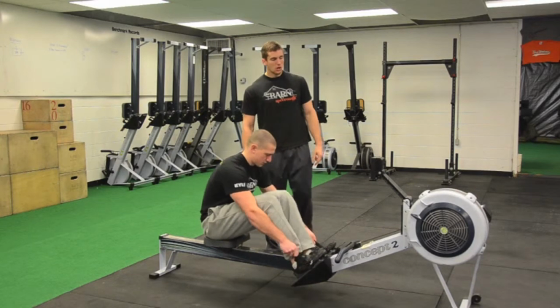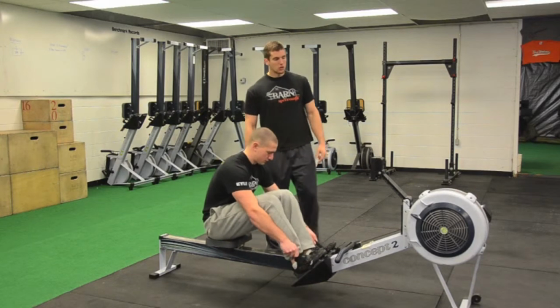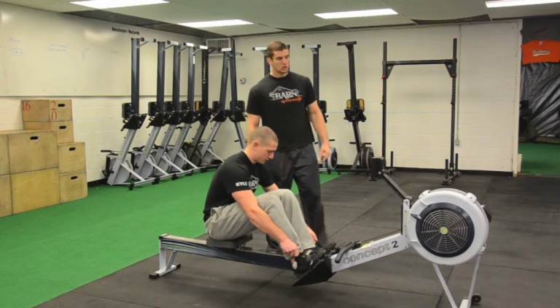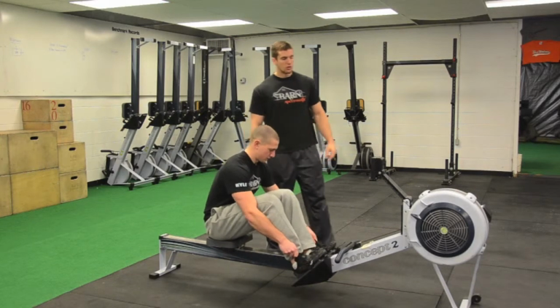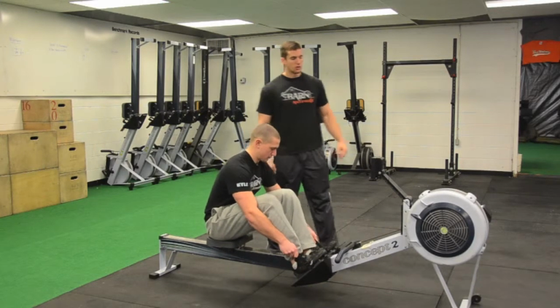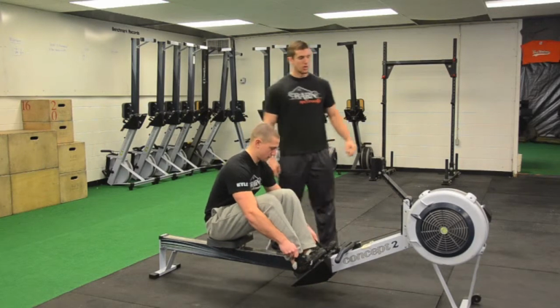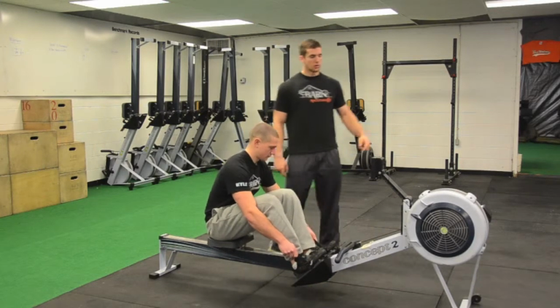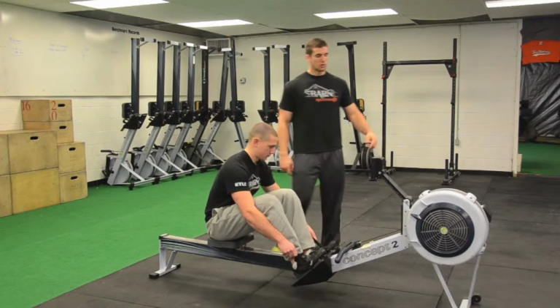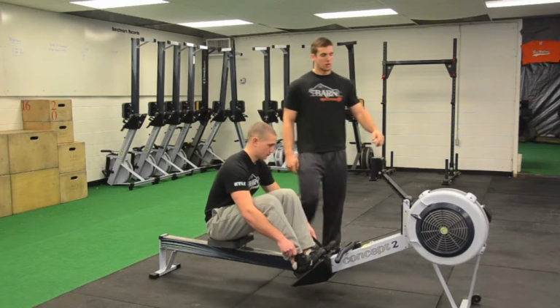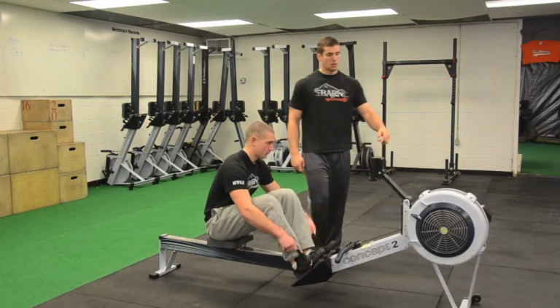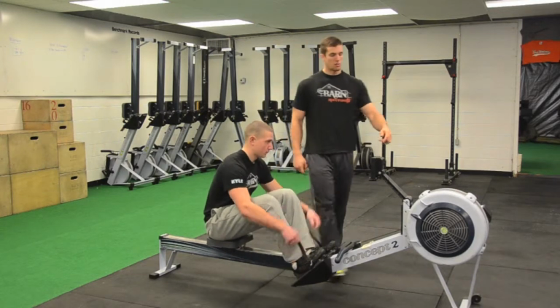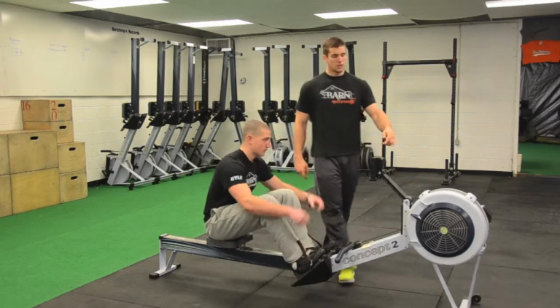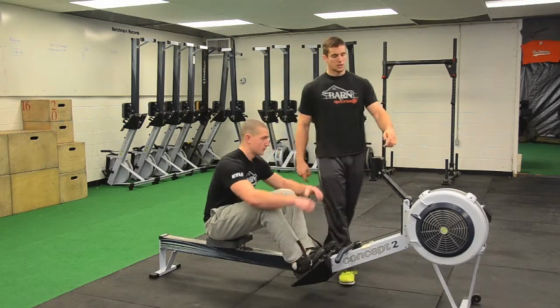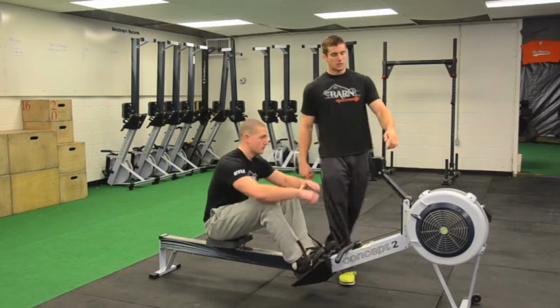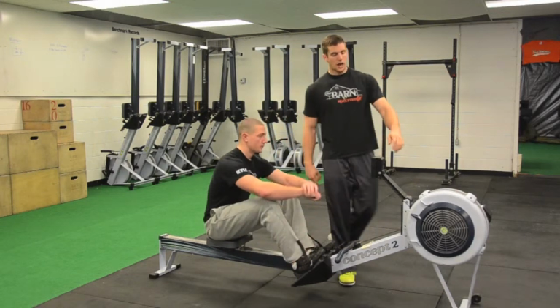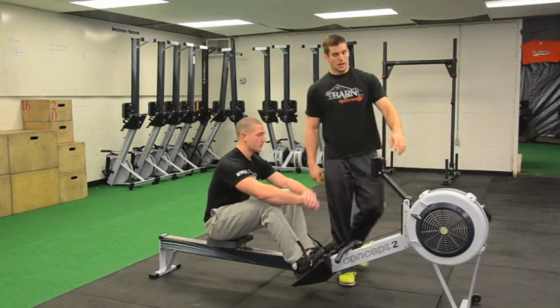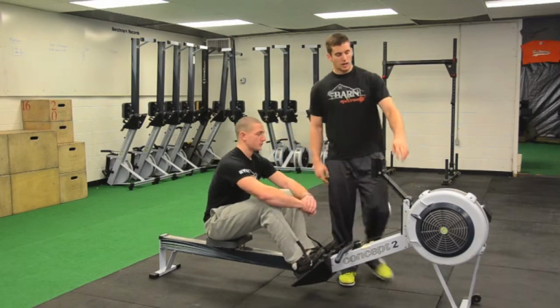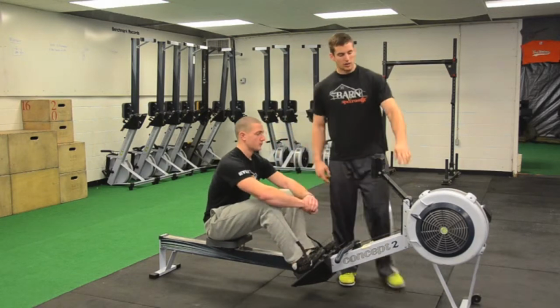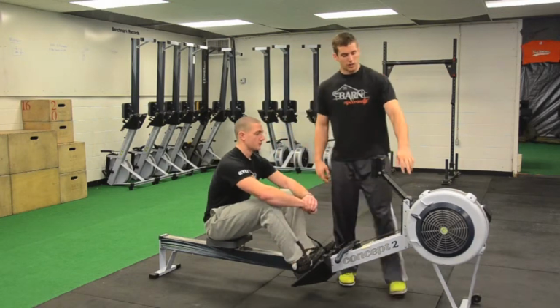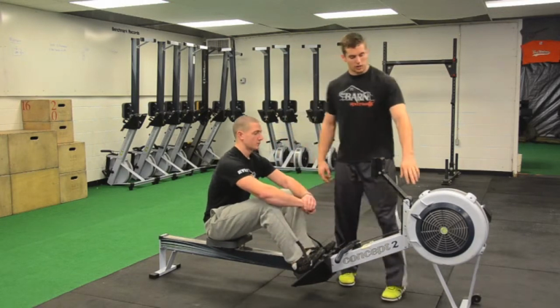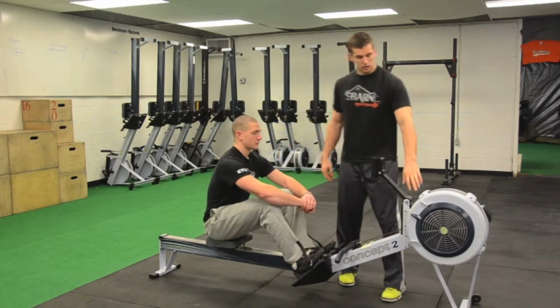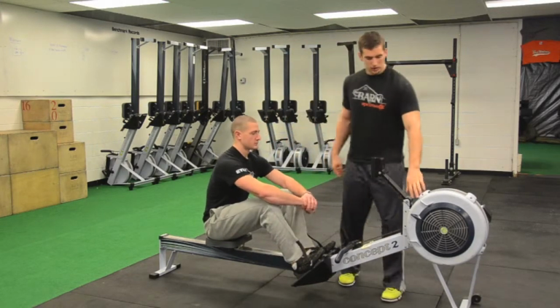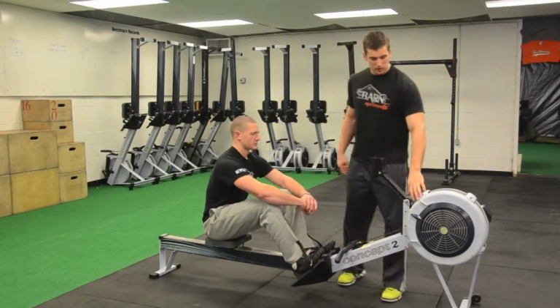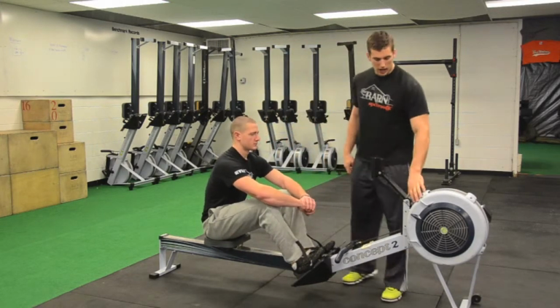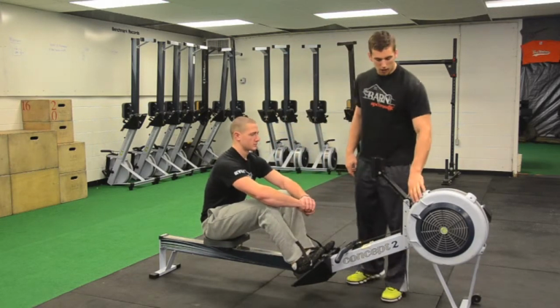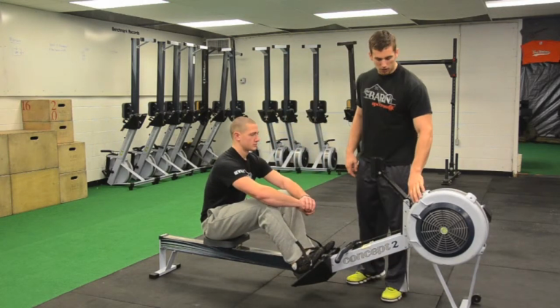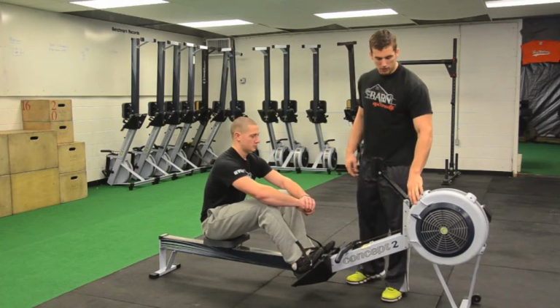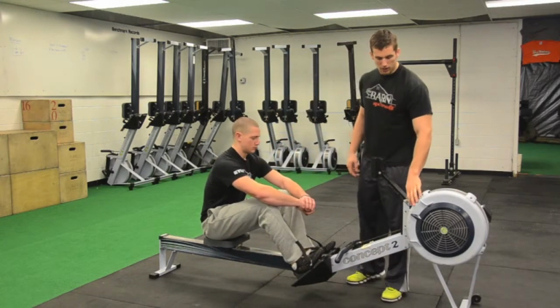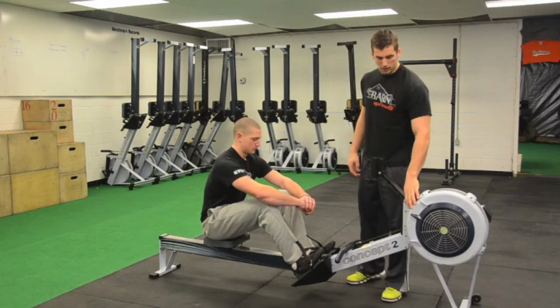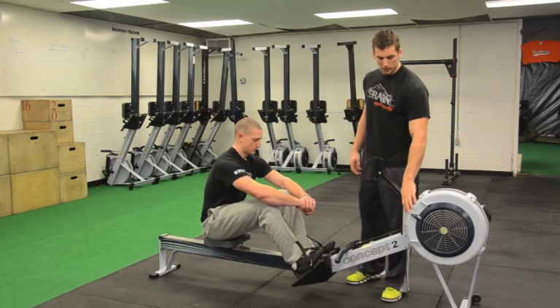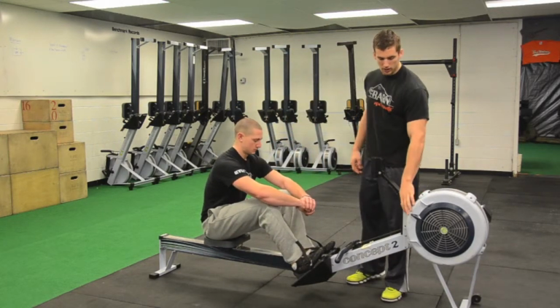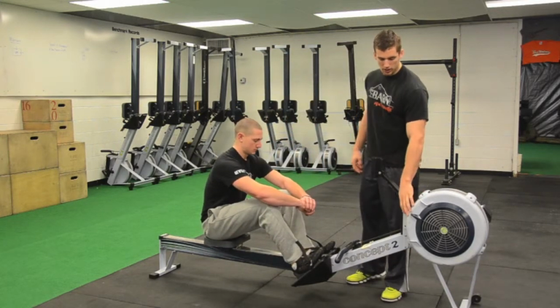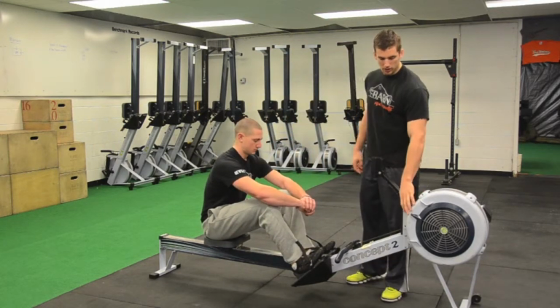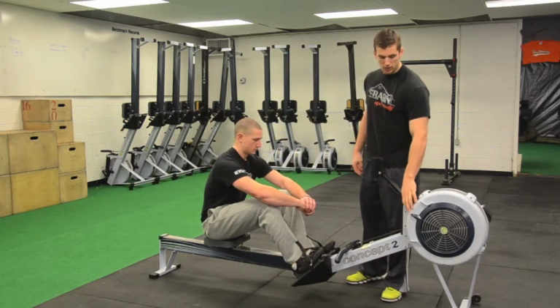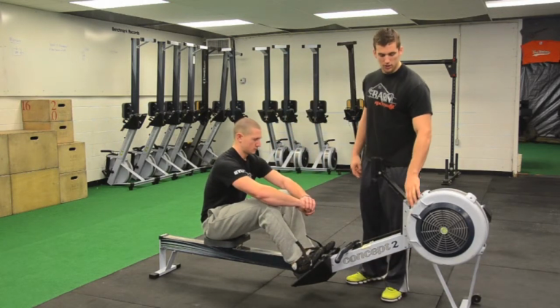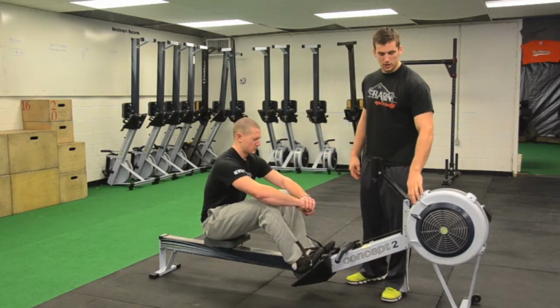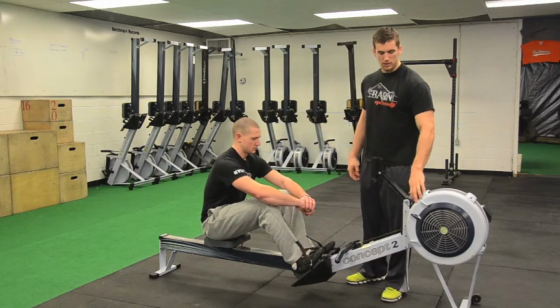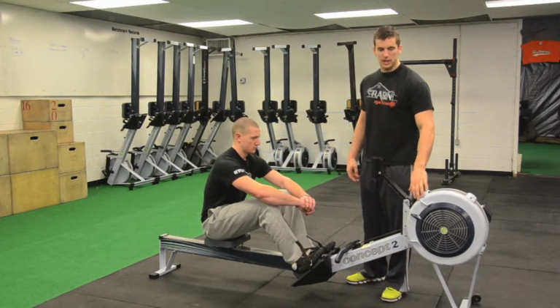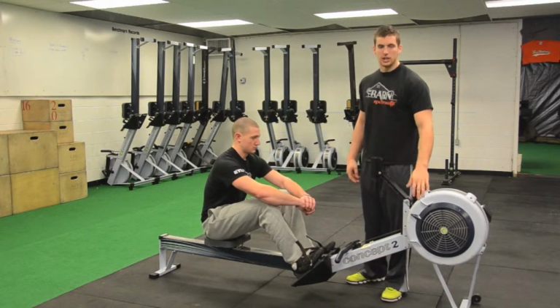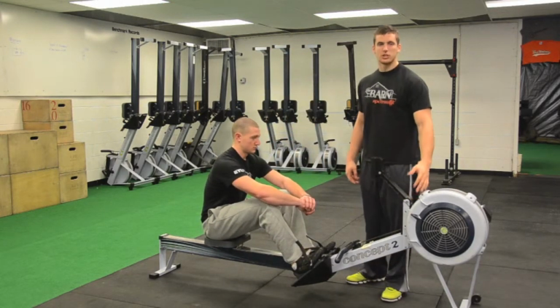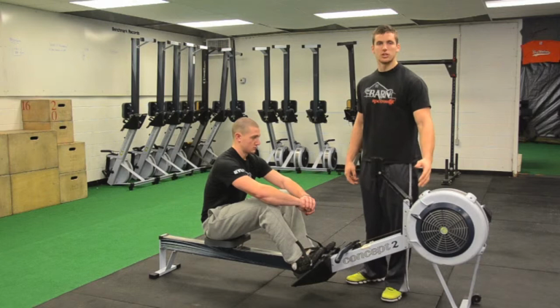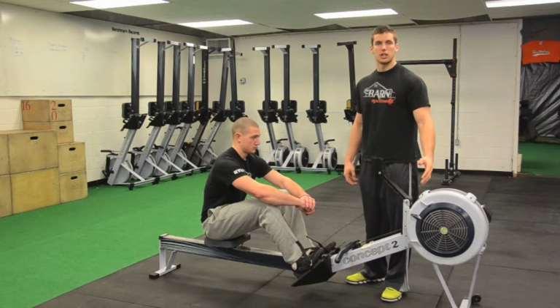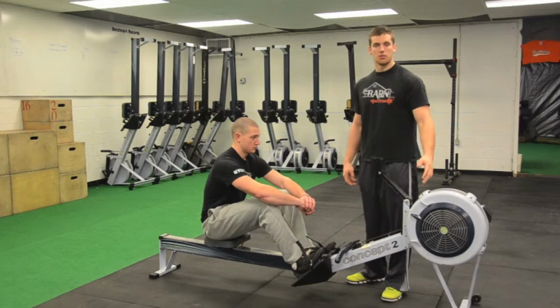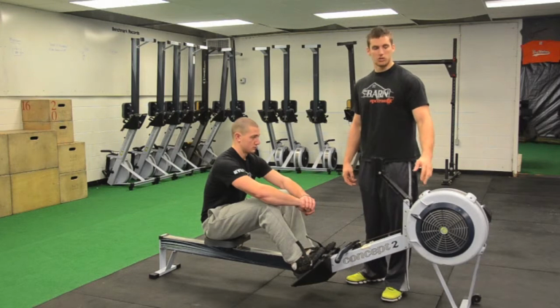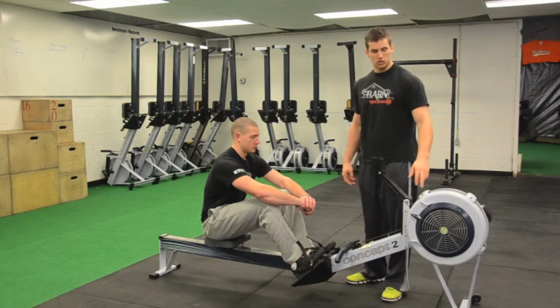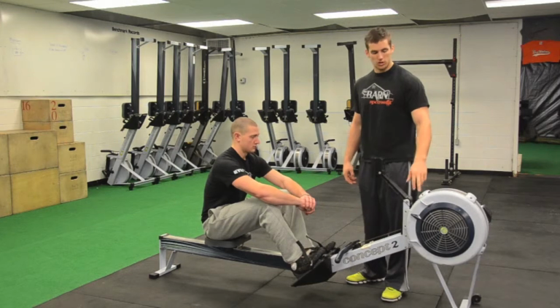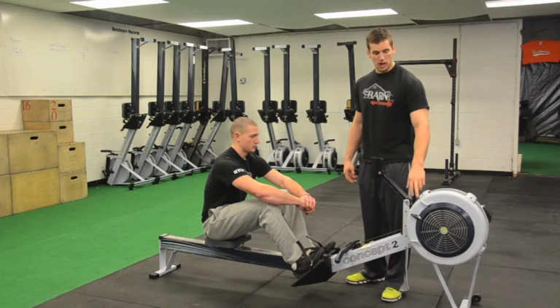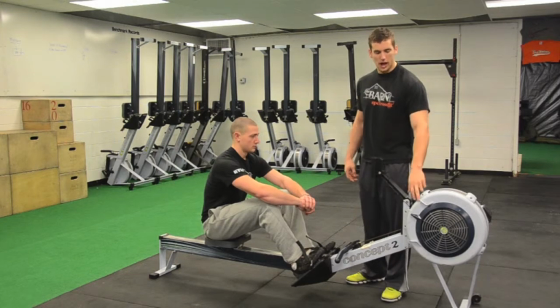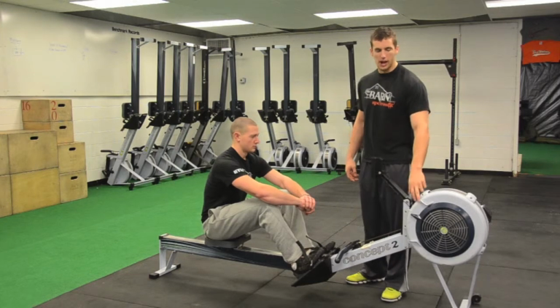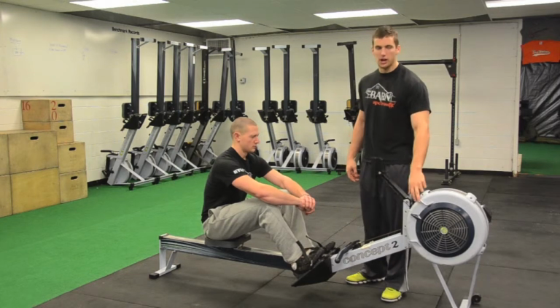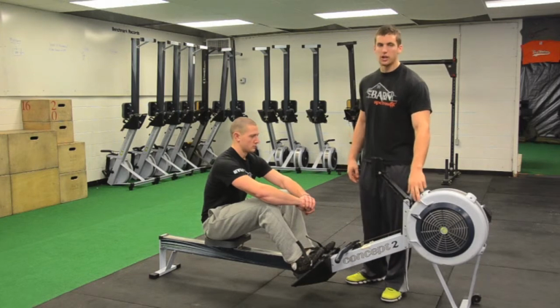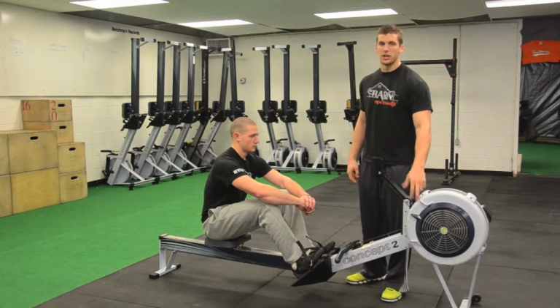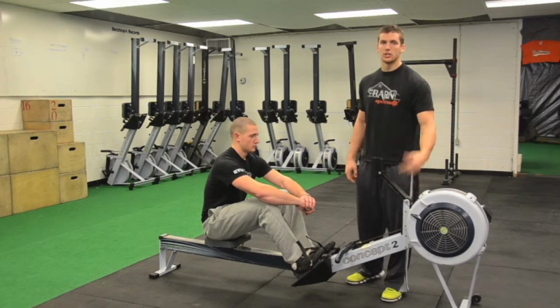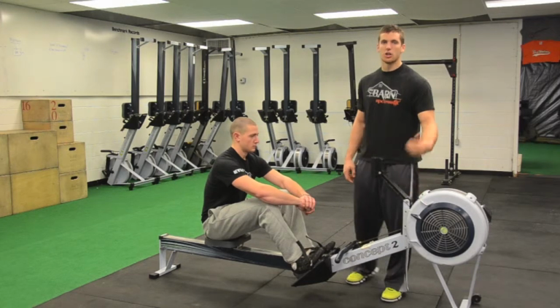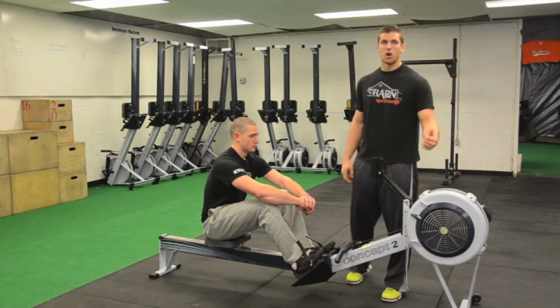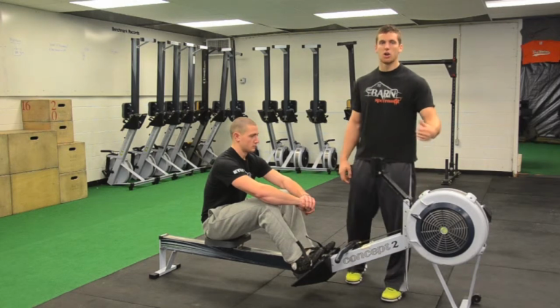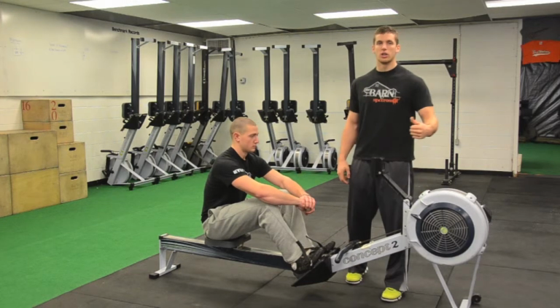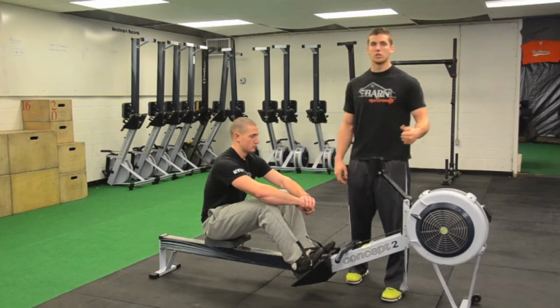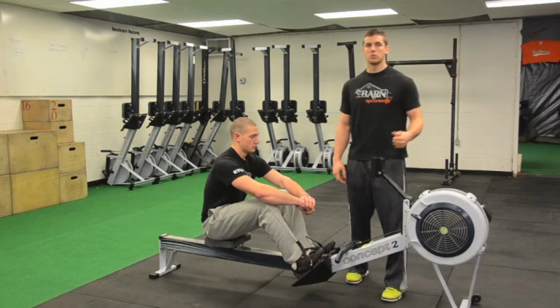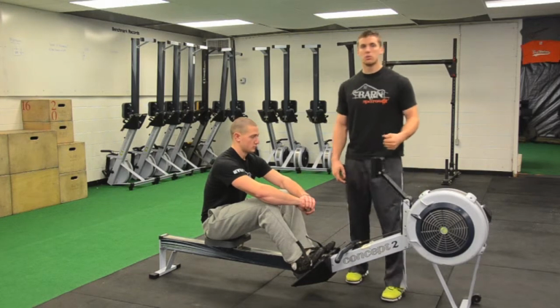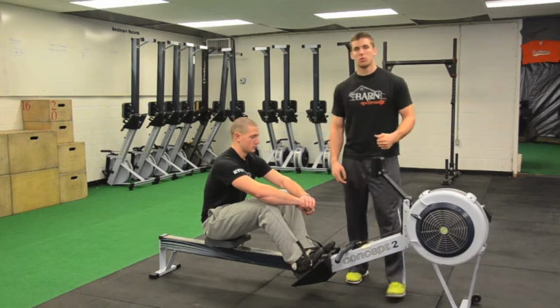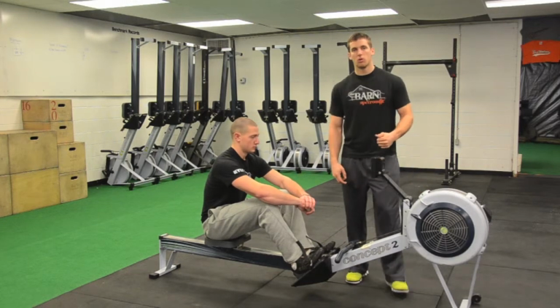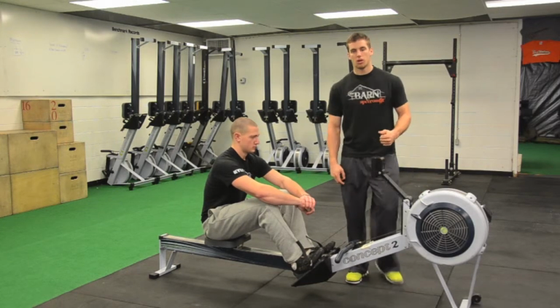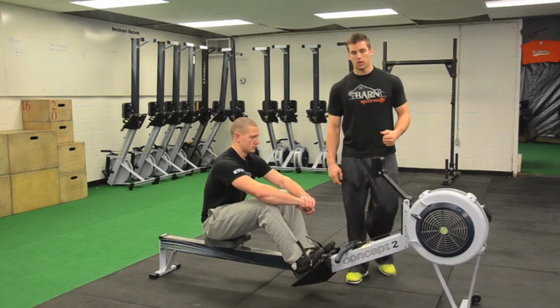There are also numbers on the side here — these indicate the tension level. The higher the number, the harder it is to pull.